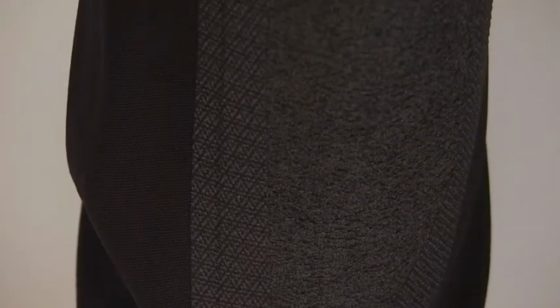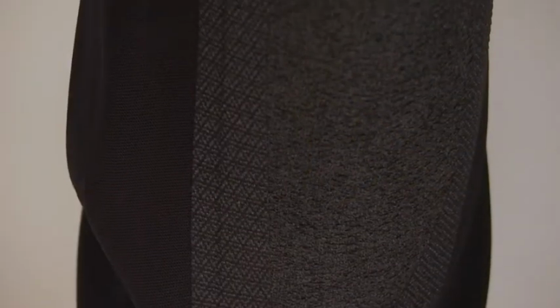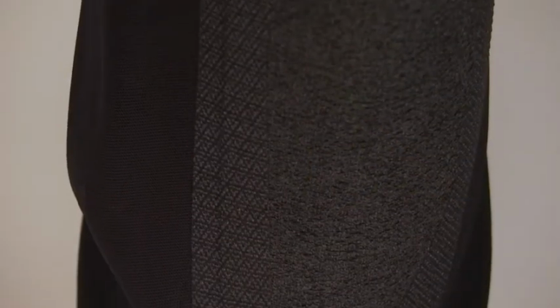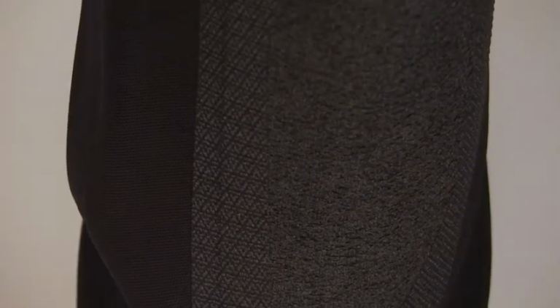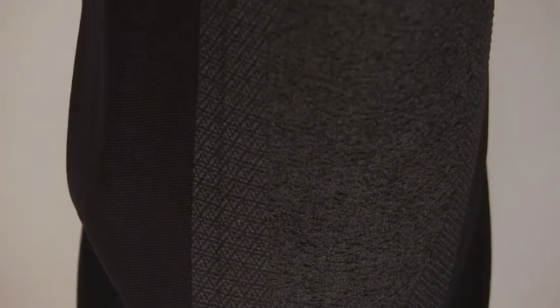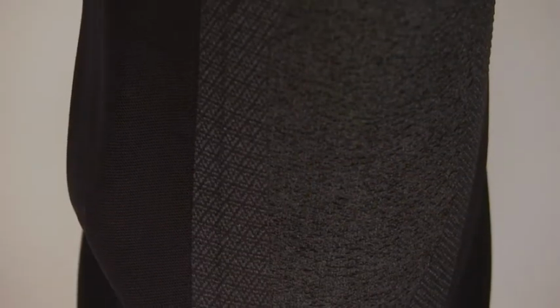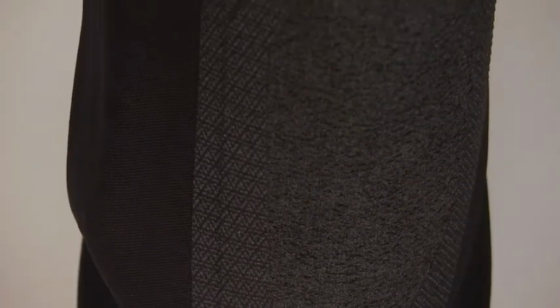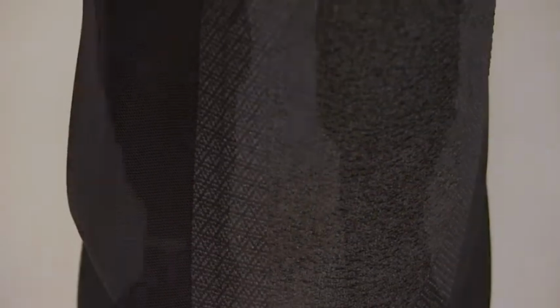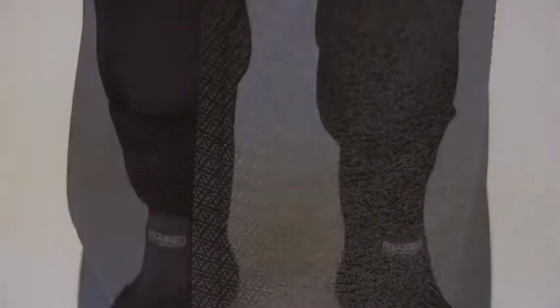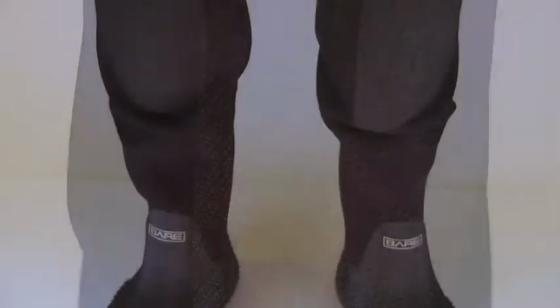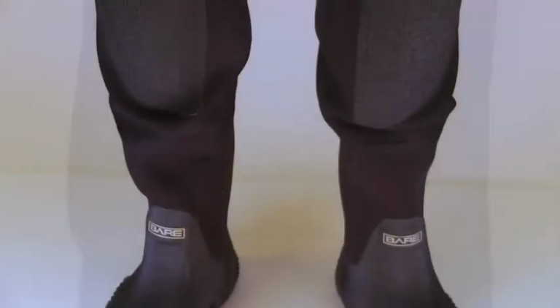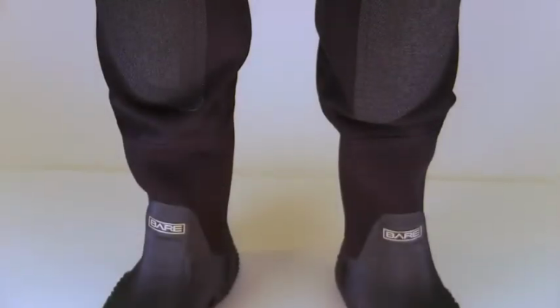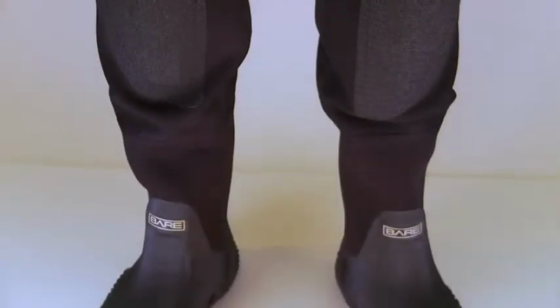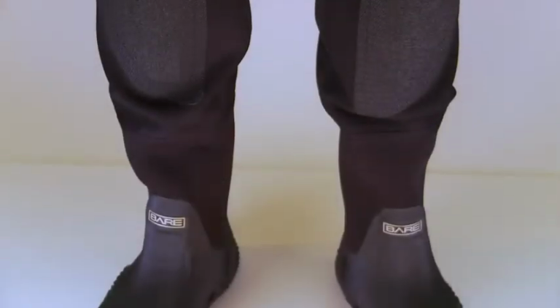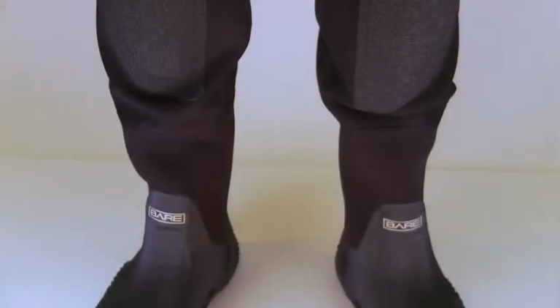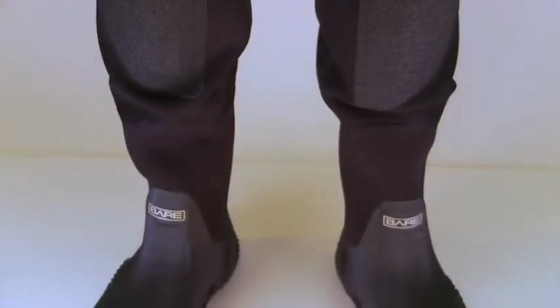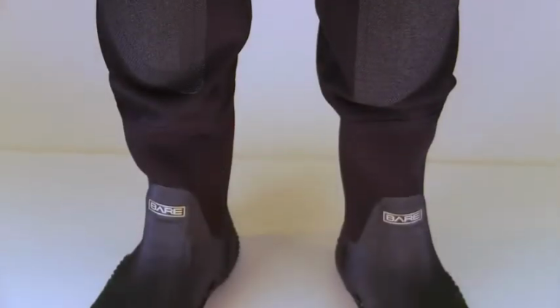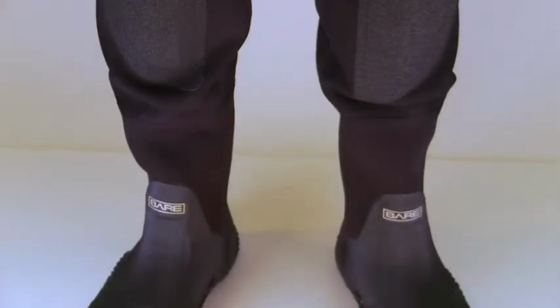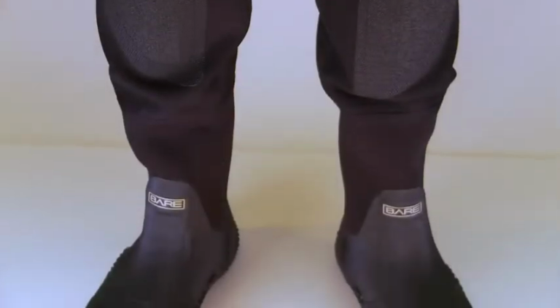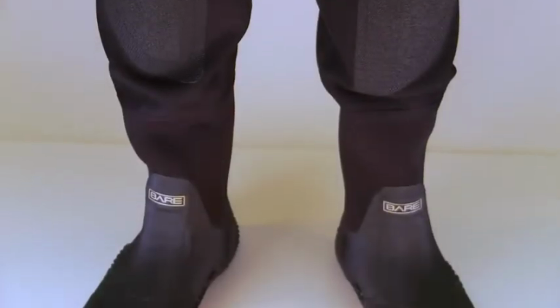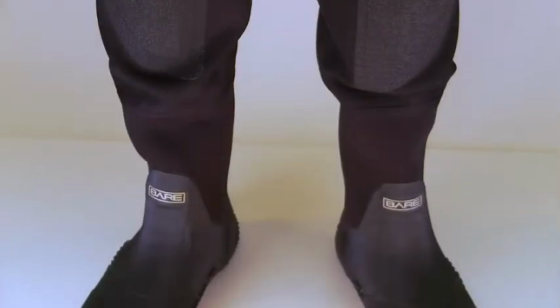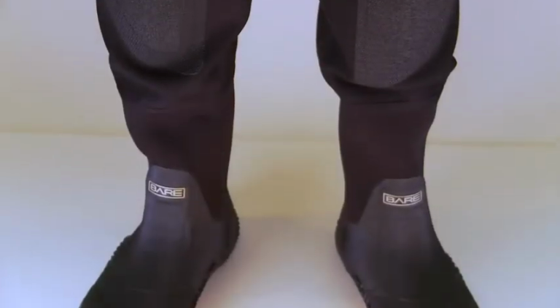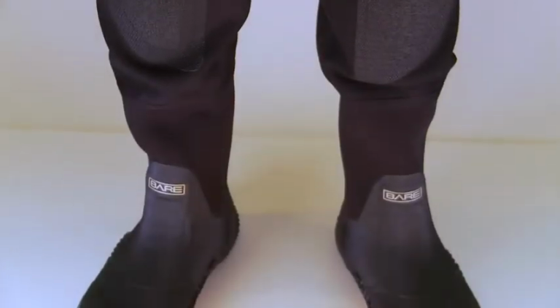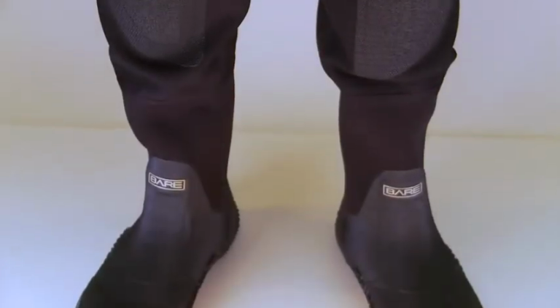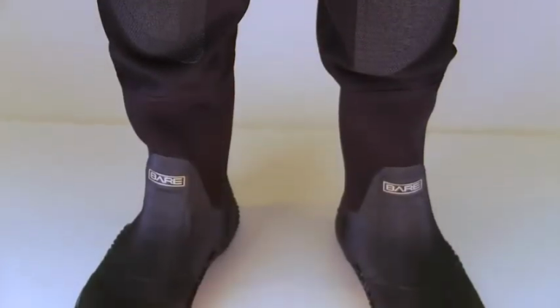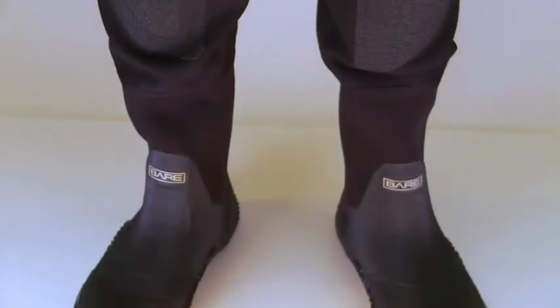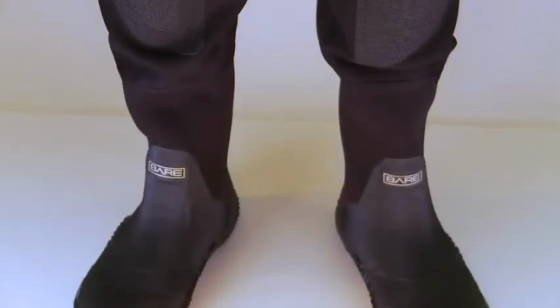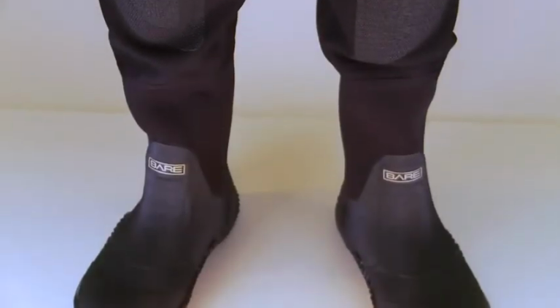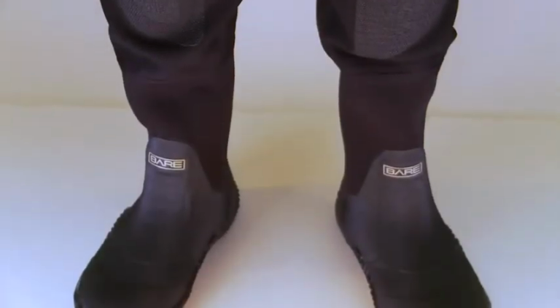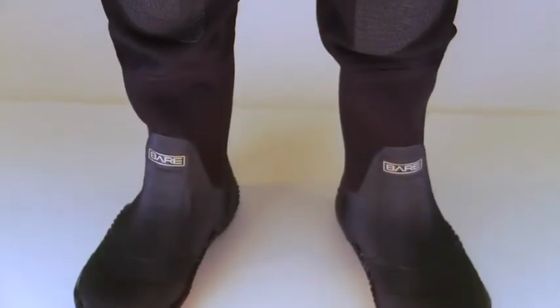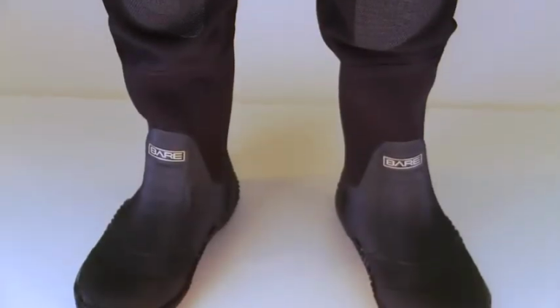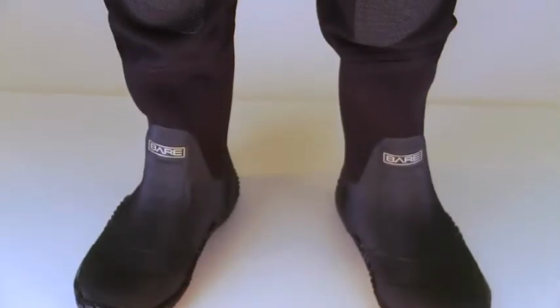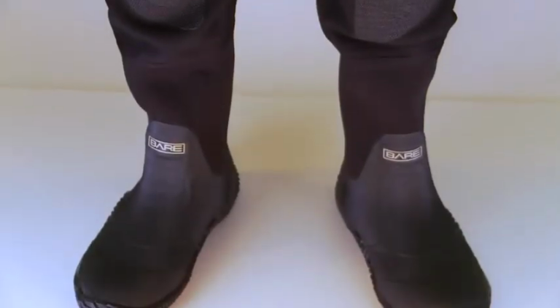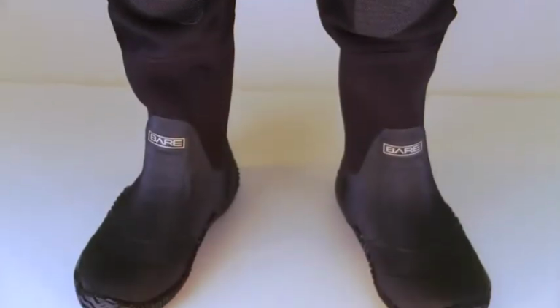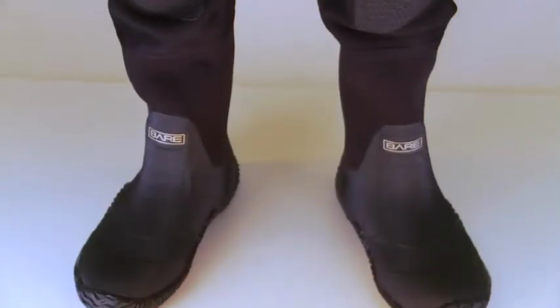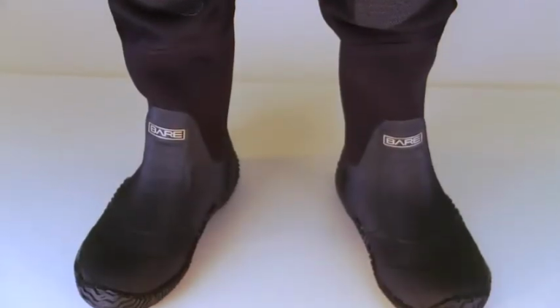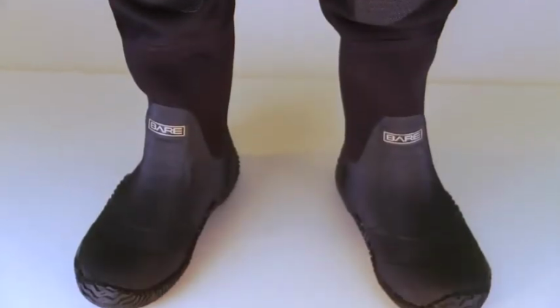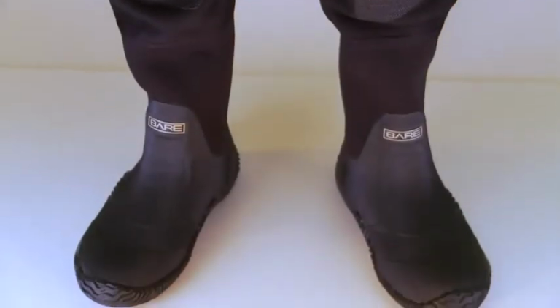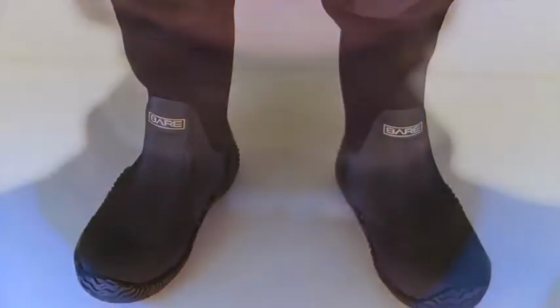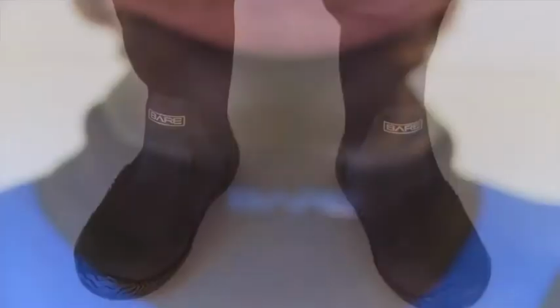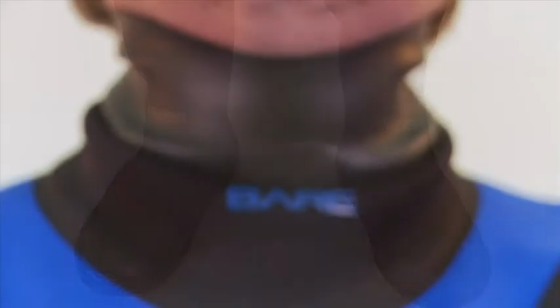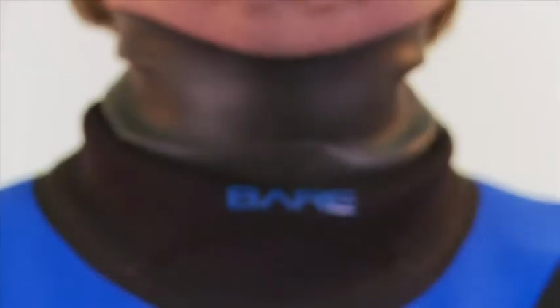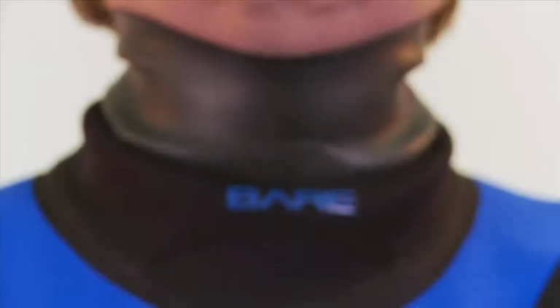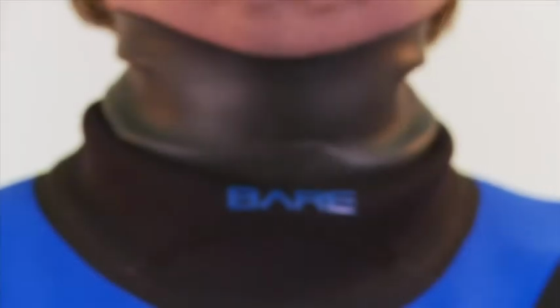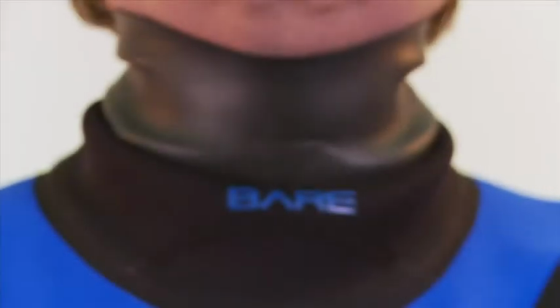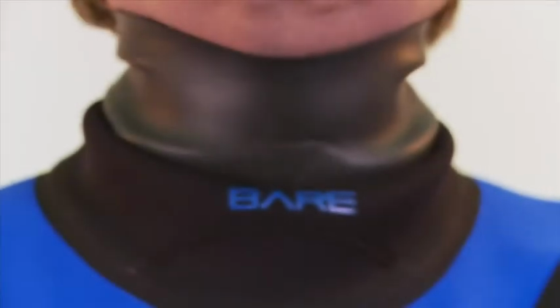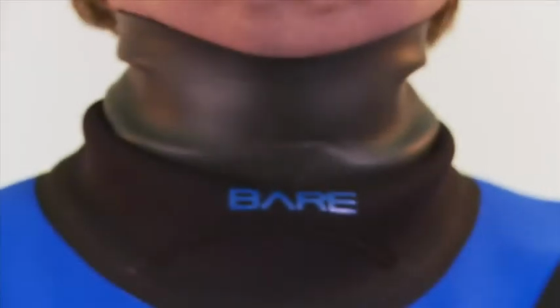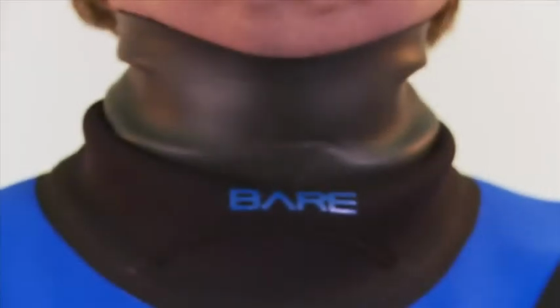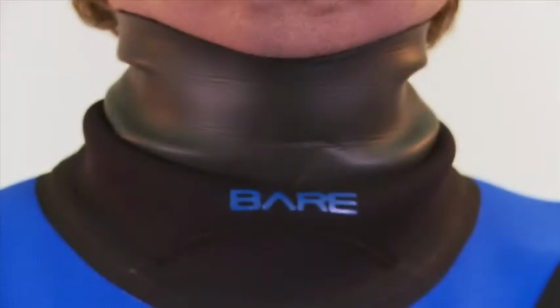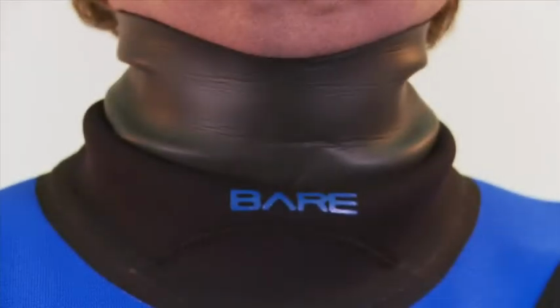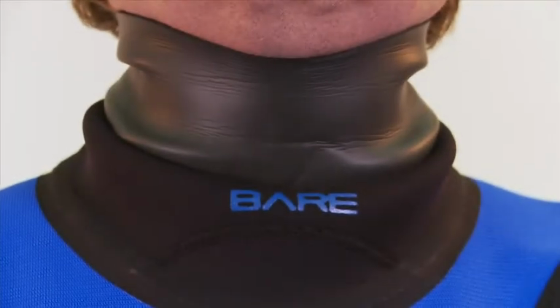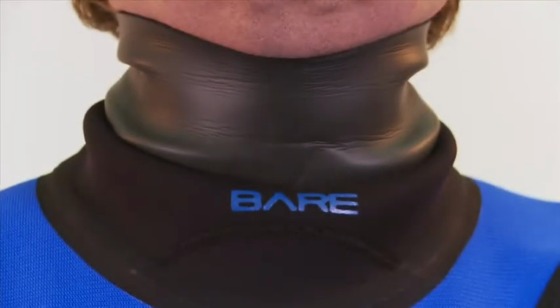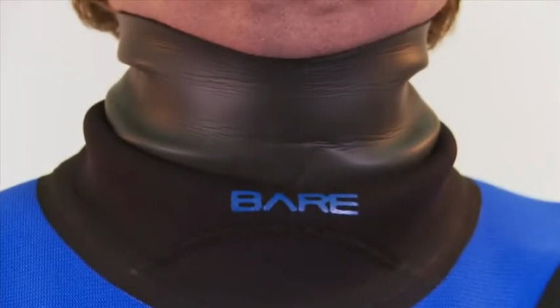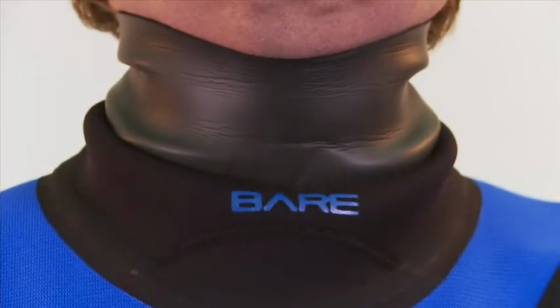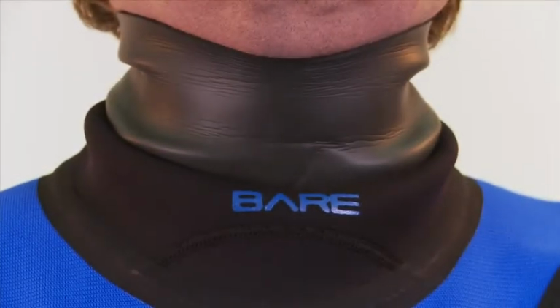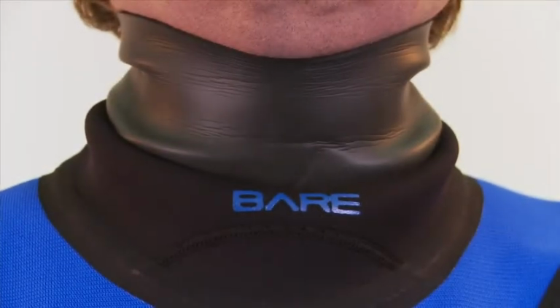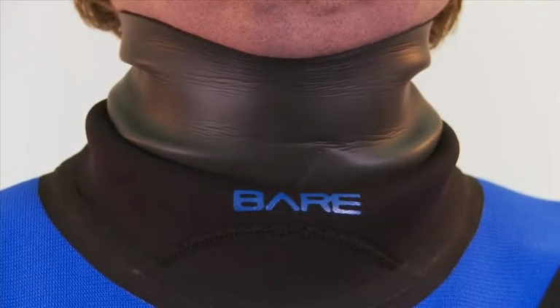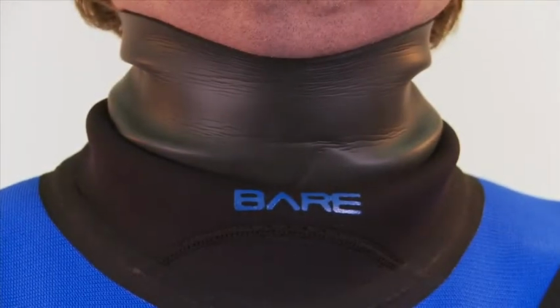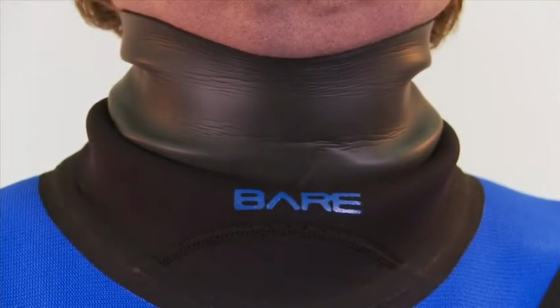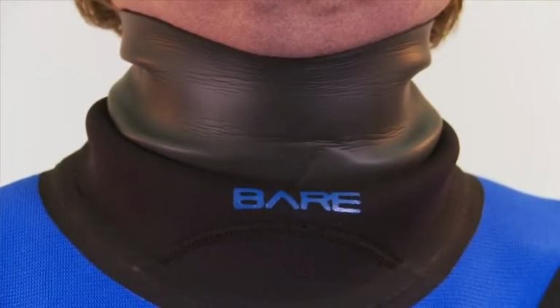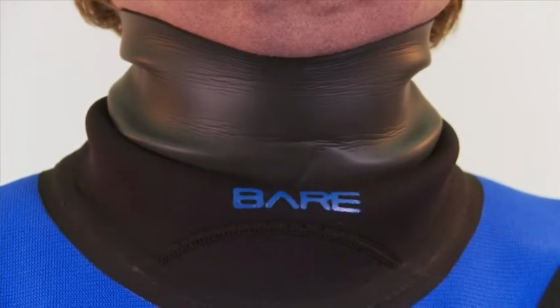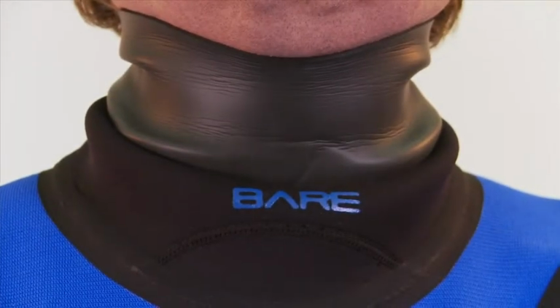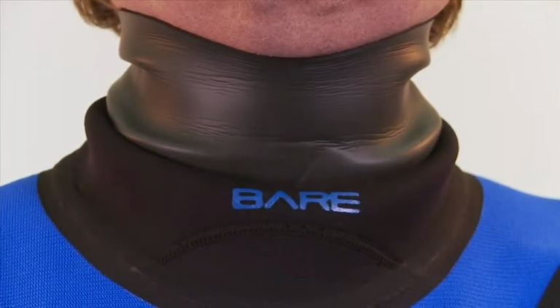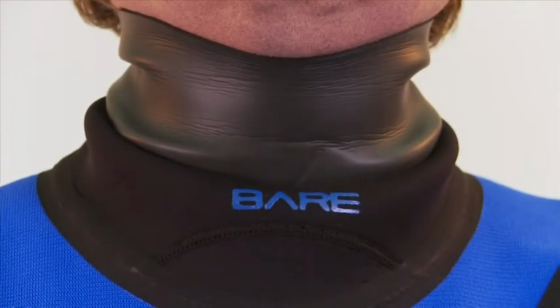The suit comes with either vulcanized rubber boots or soft socks. The XCS2 also comes in a back zip style.